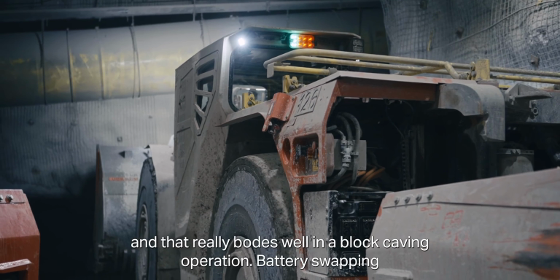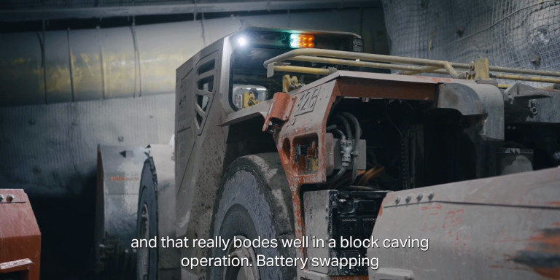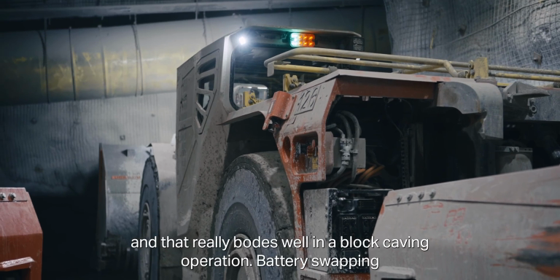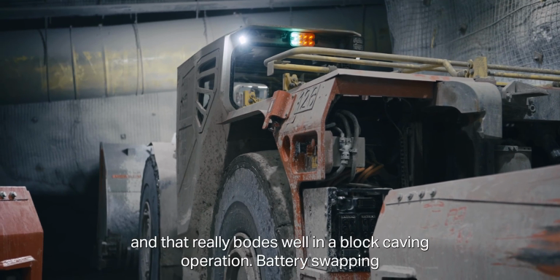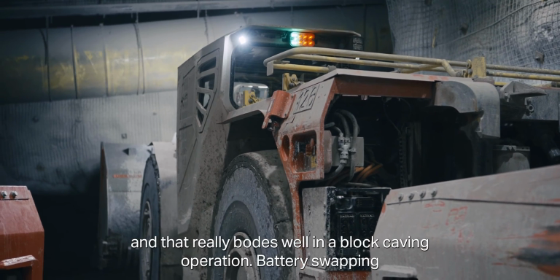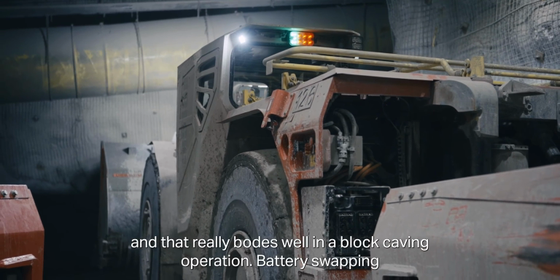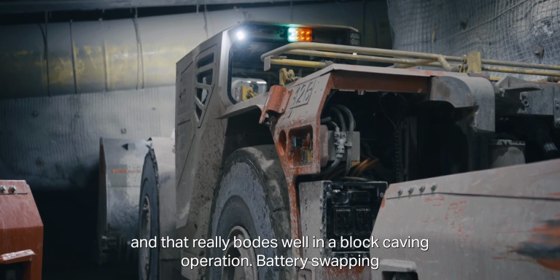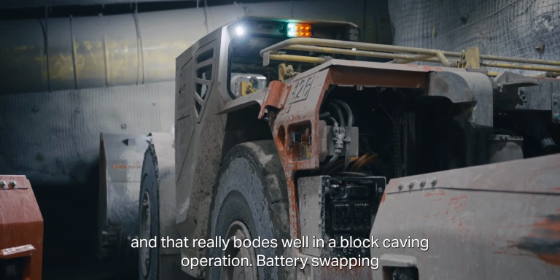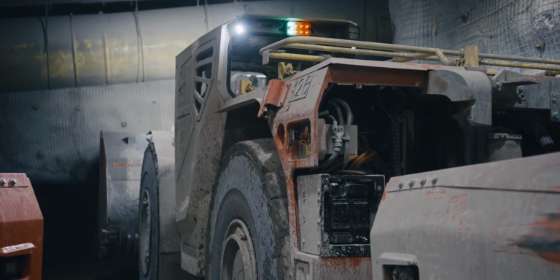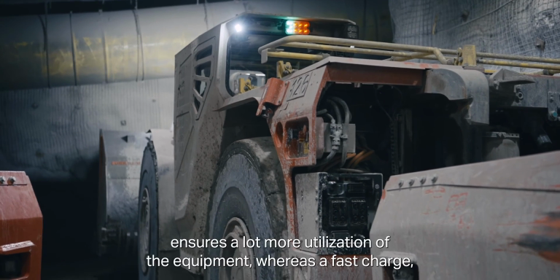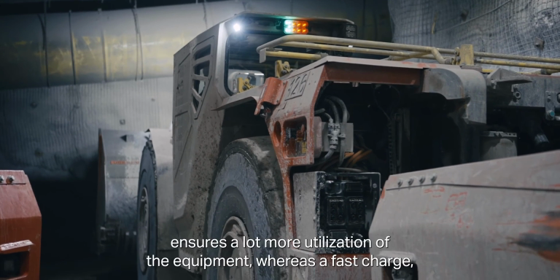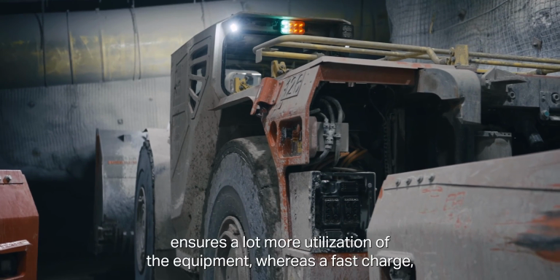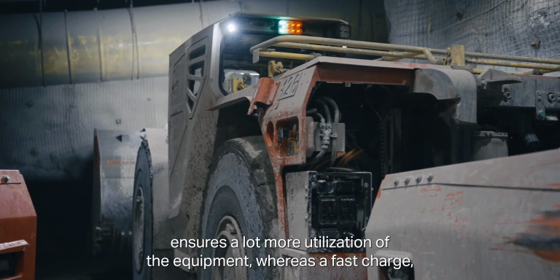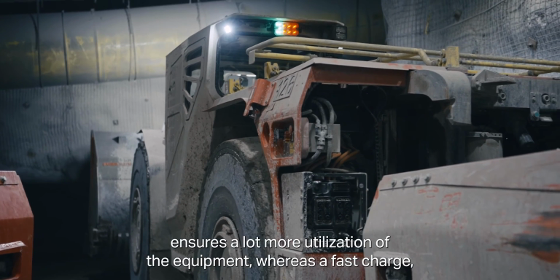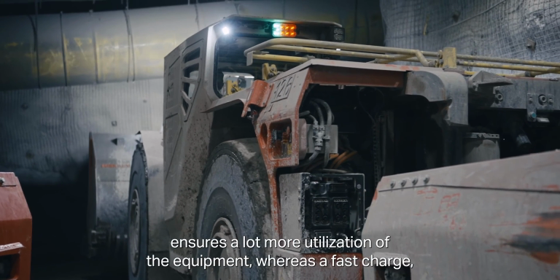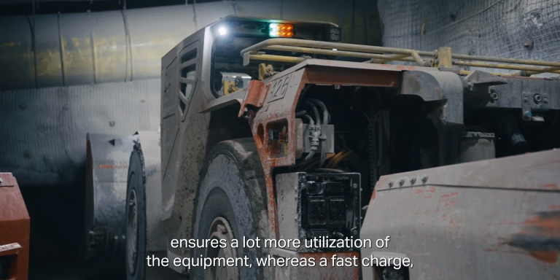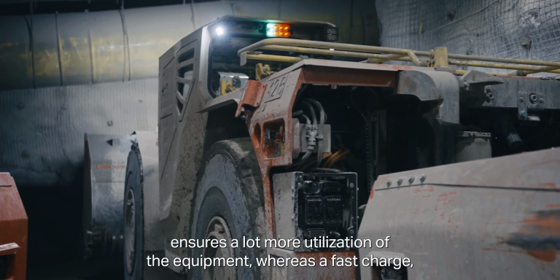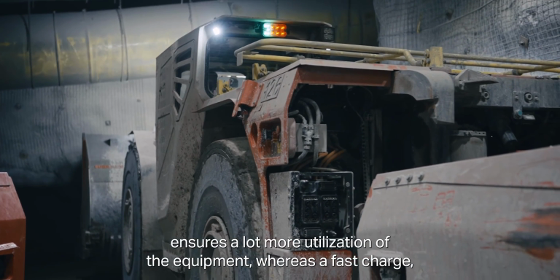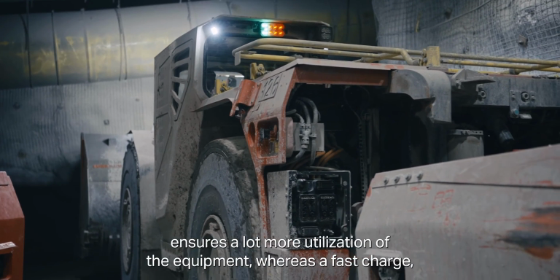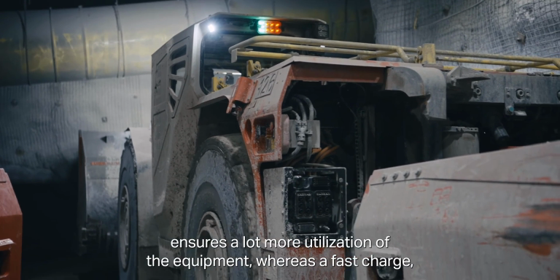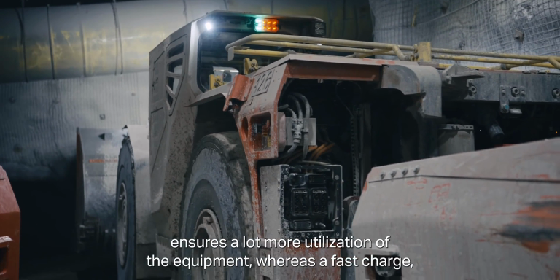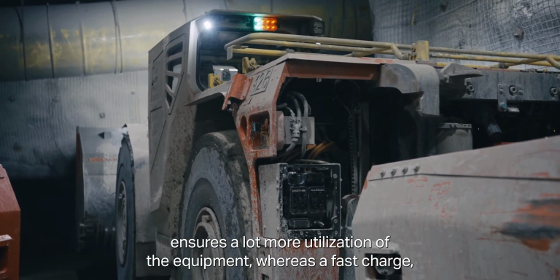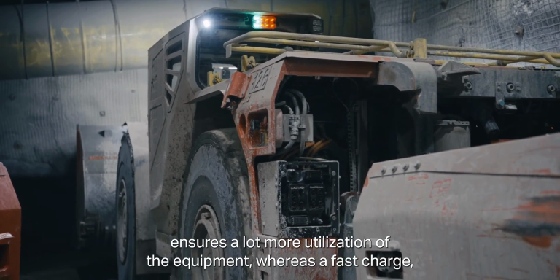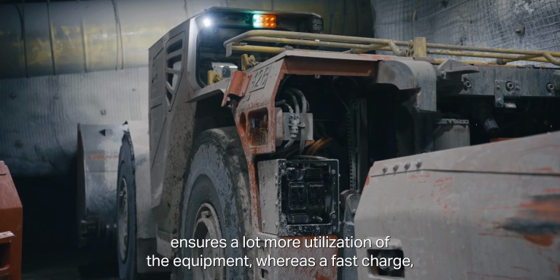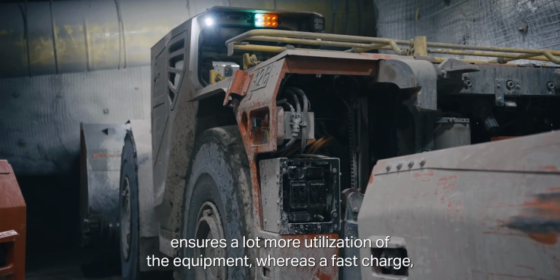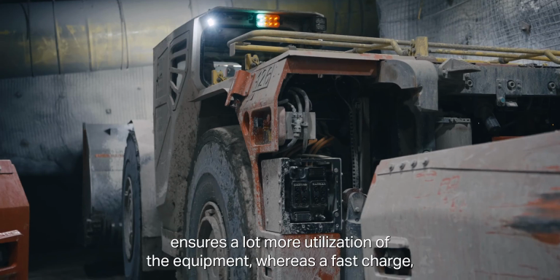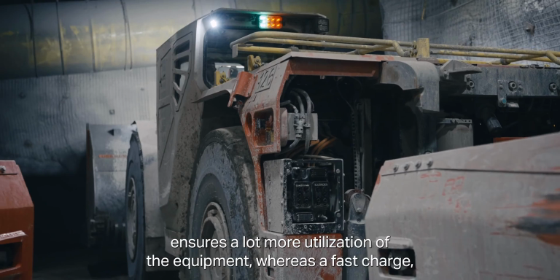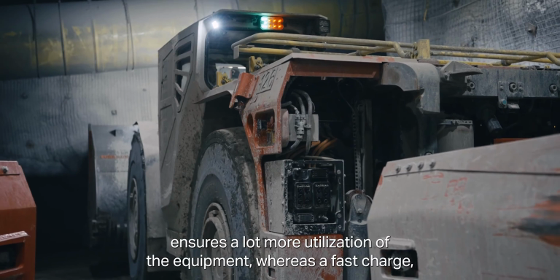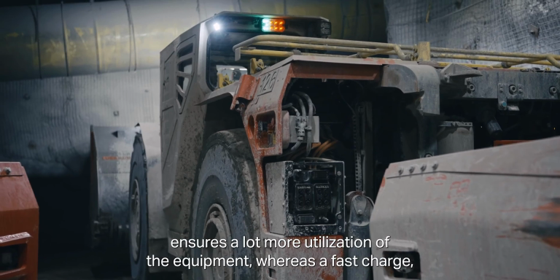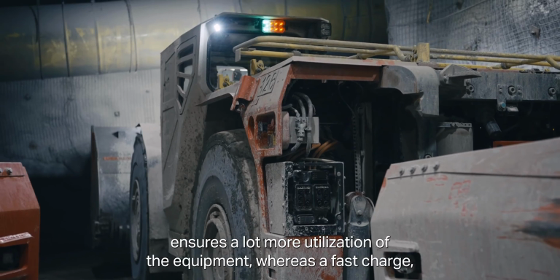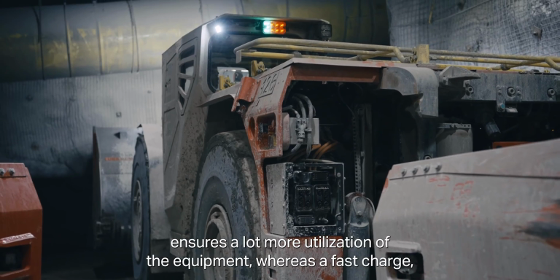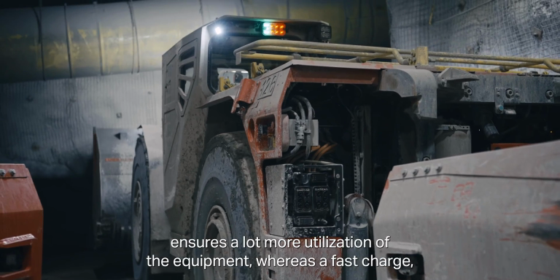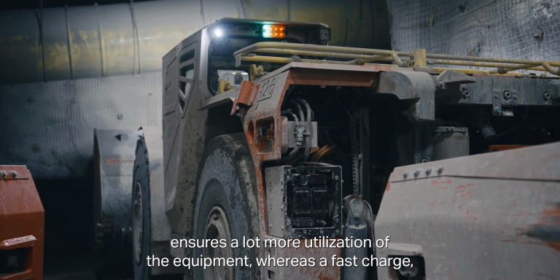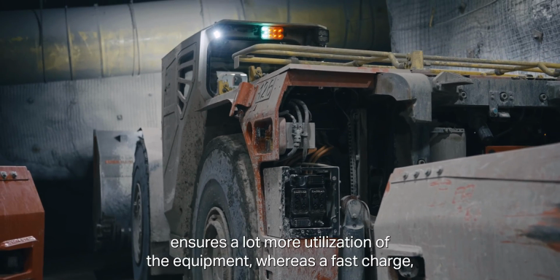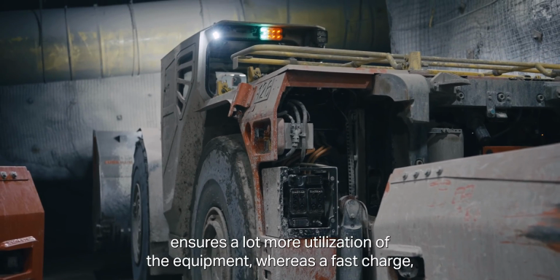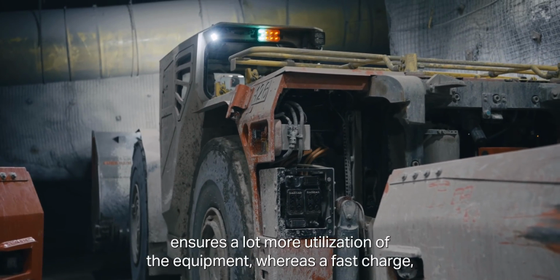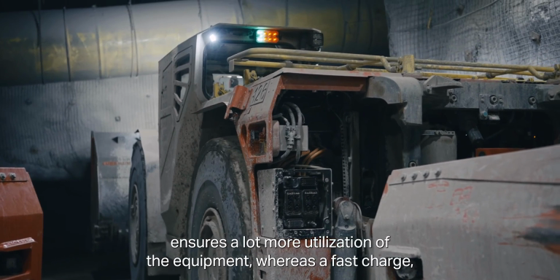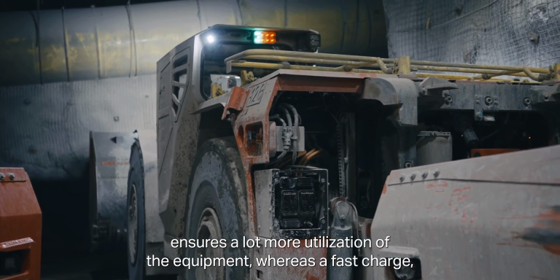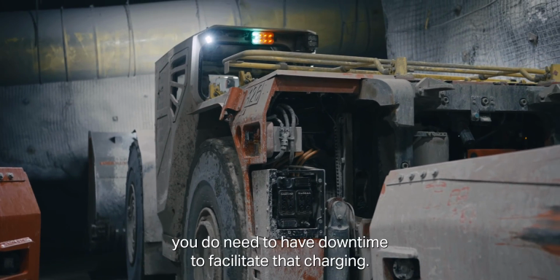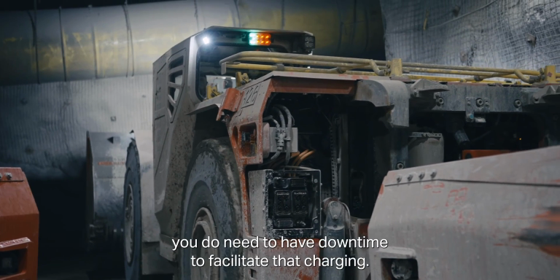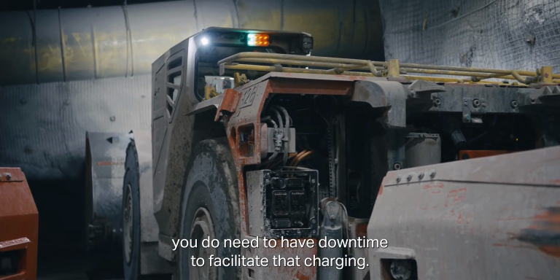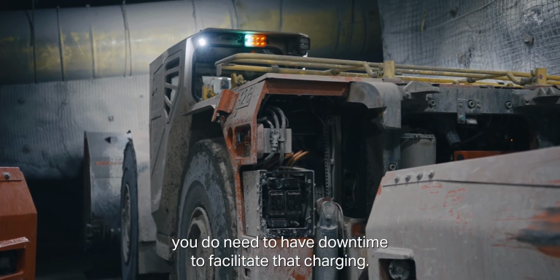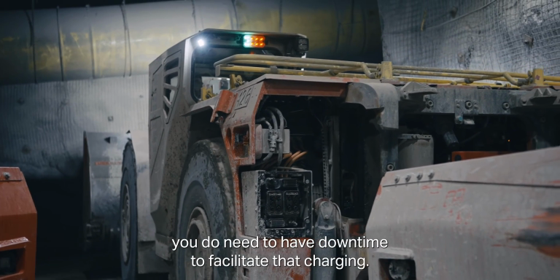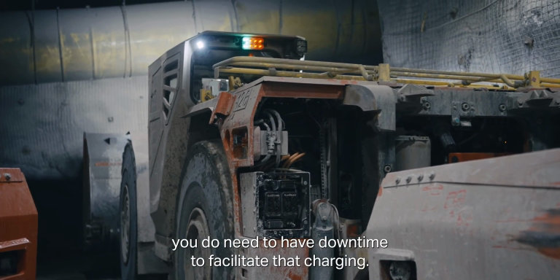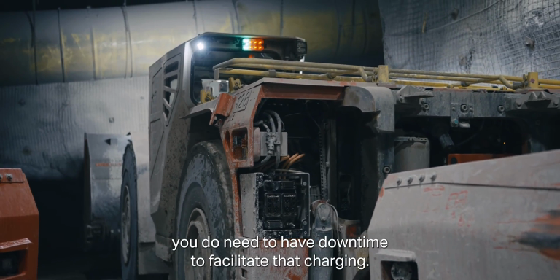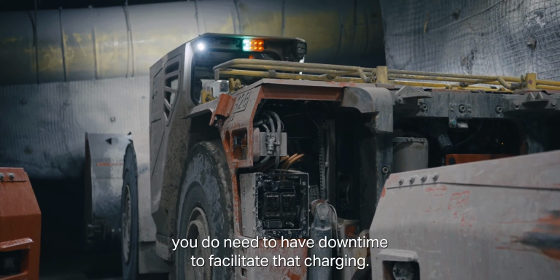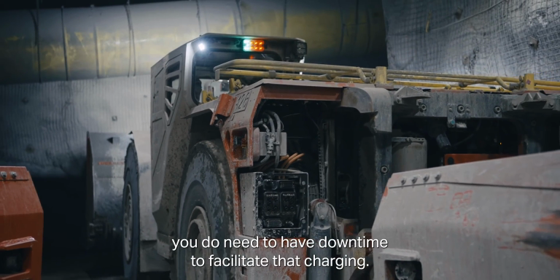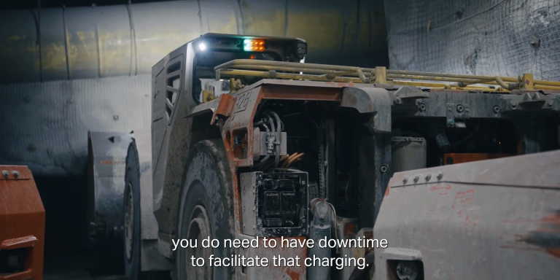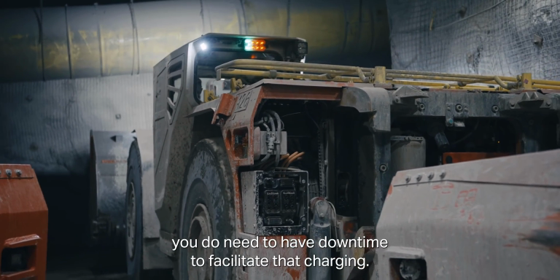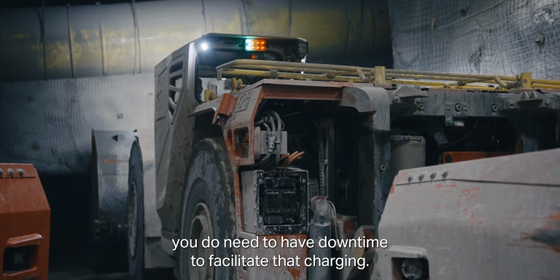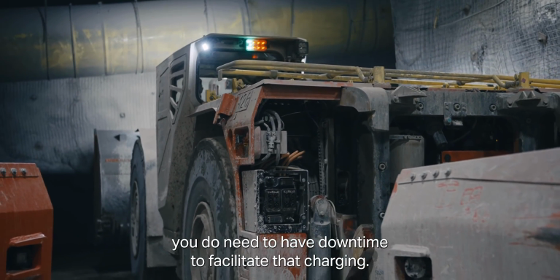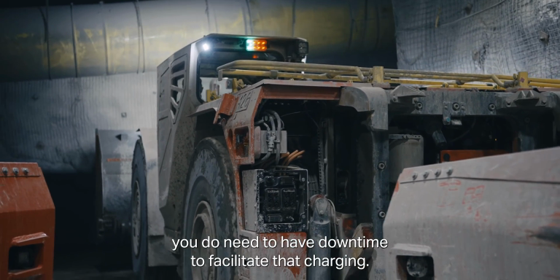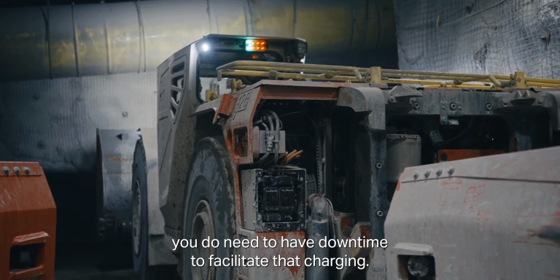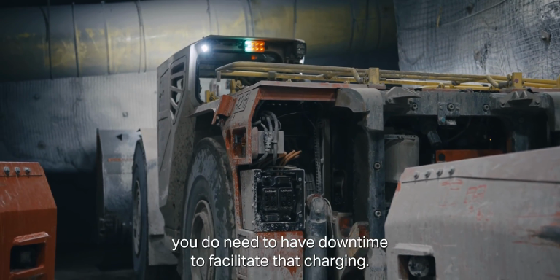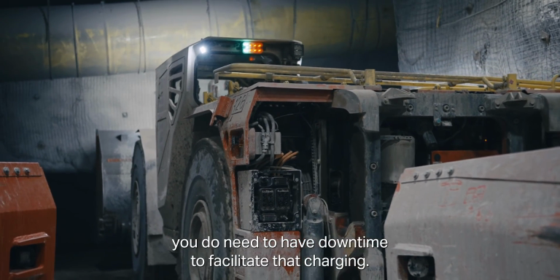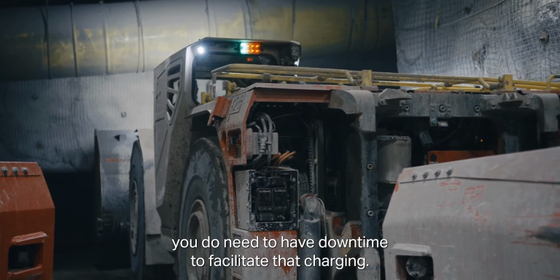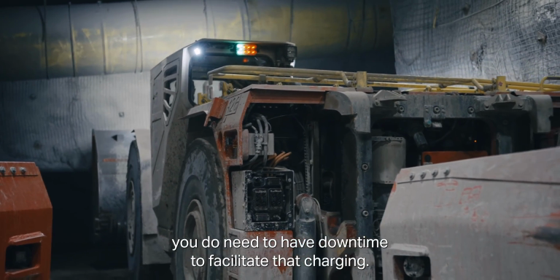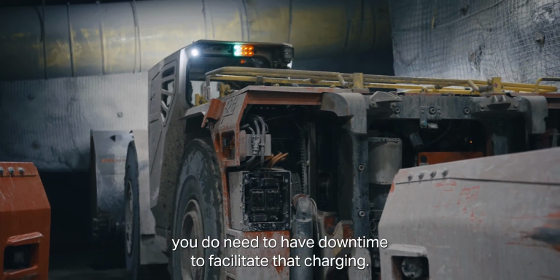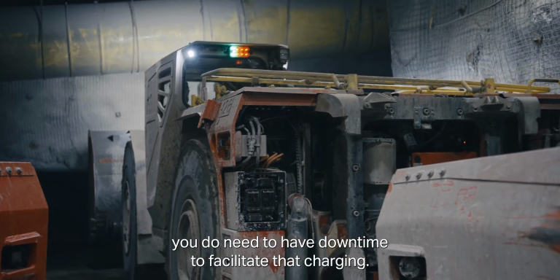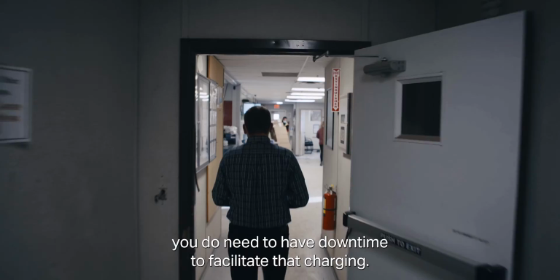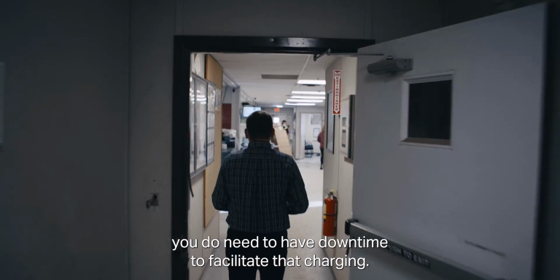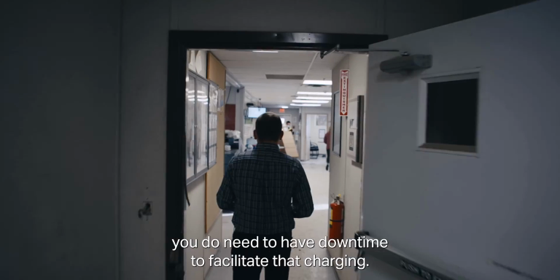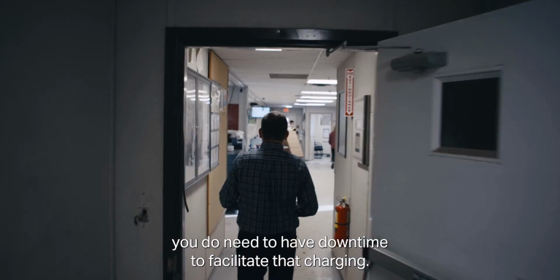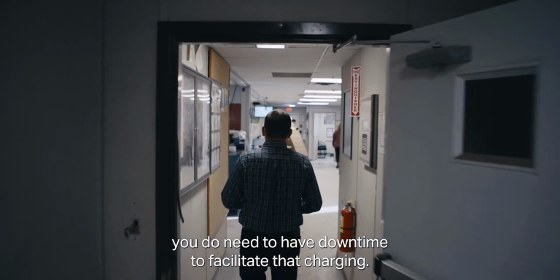Battery swapping ensures a lot more utilization of the equipment, whereas with a fast charge, you do need to have downtime to facilitate that charging.